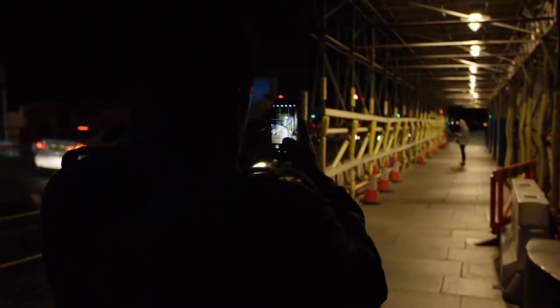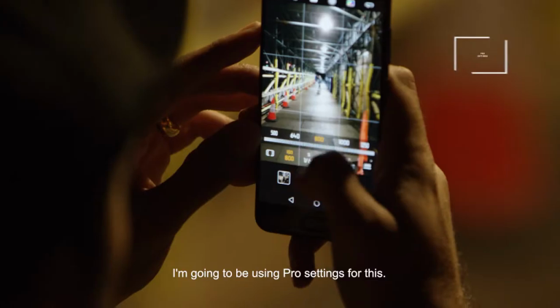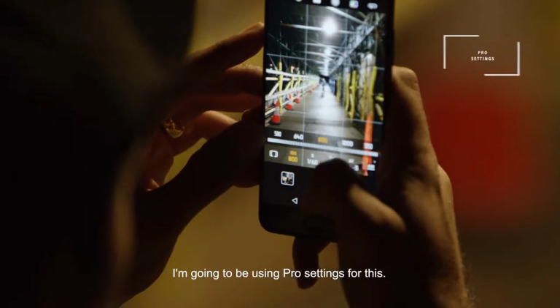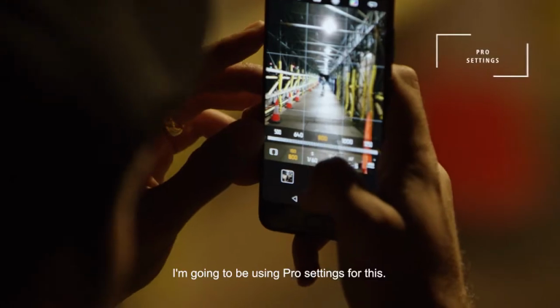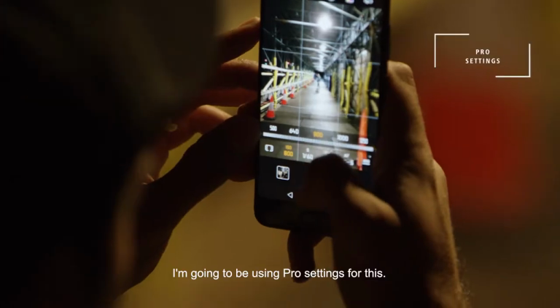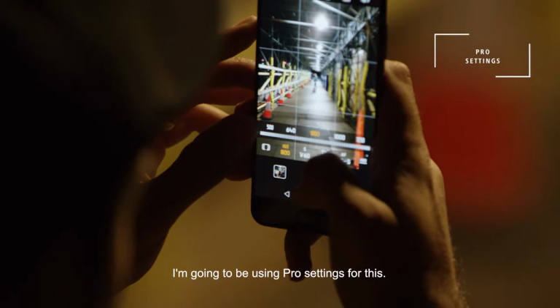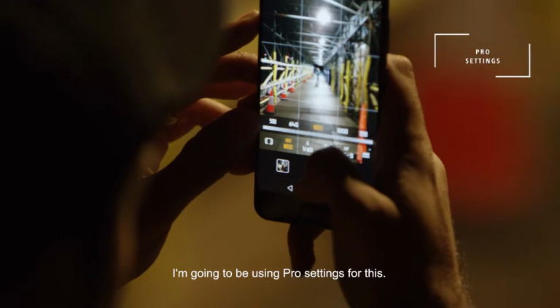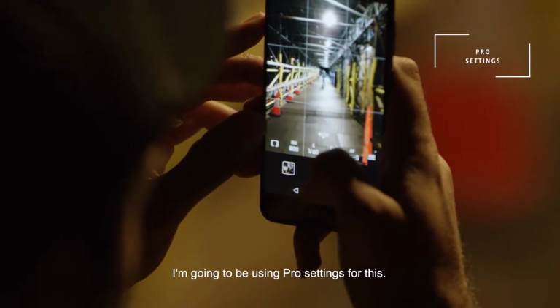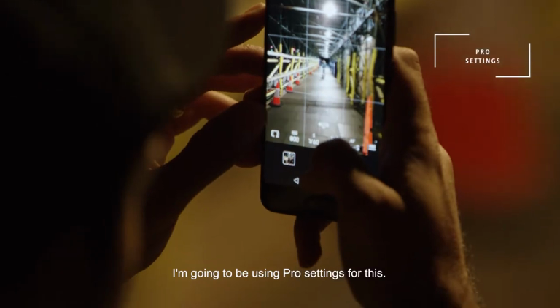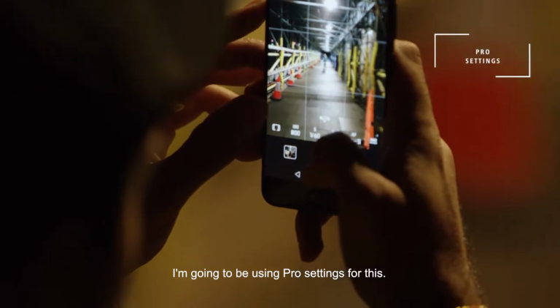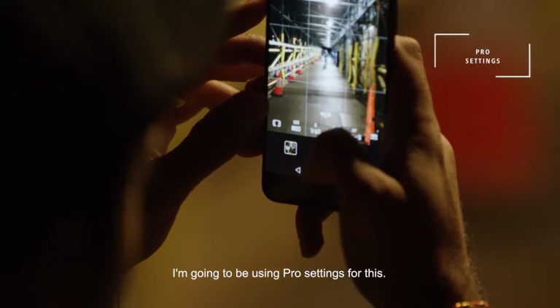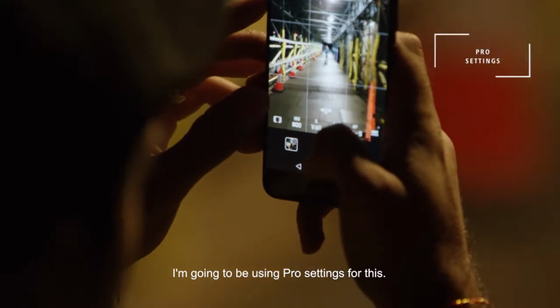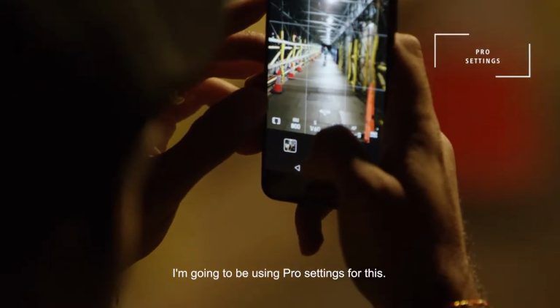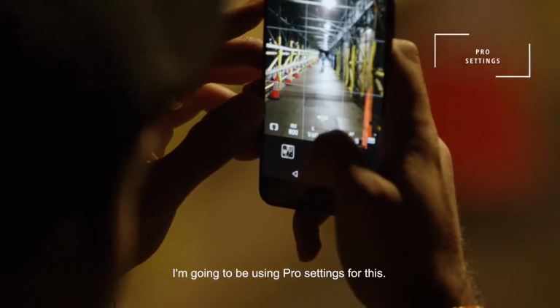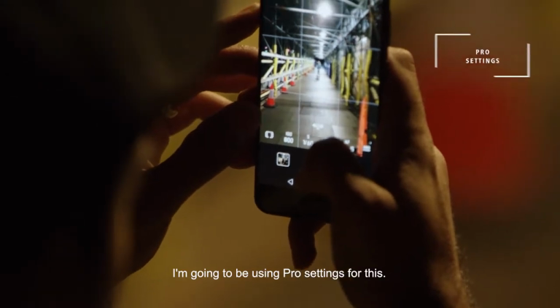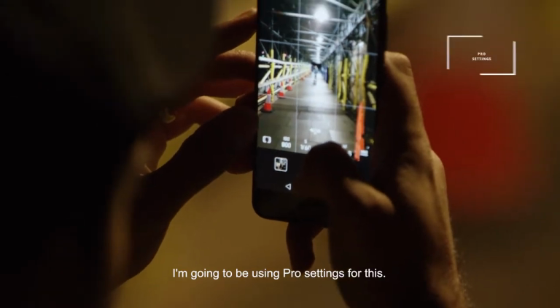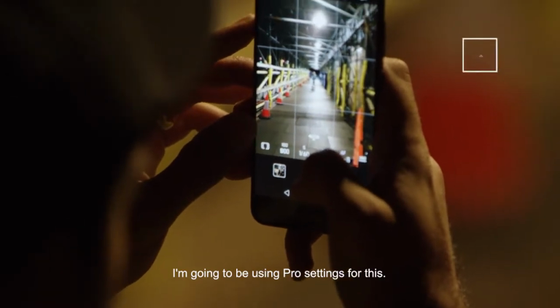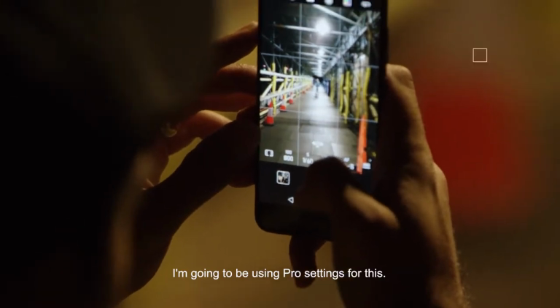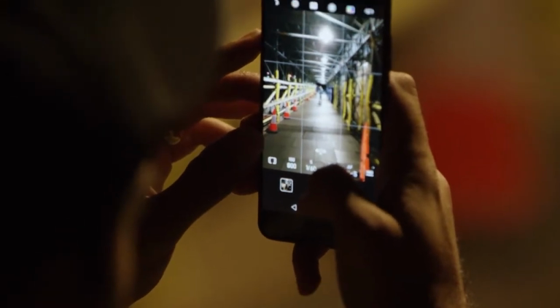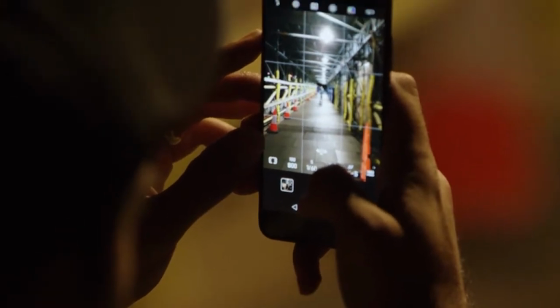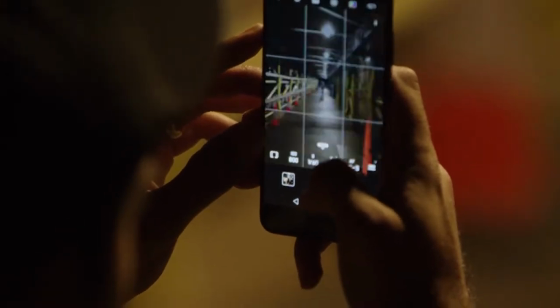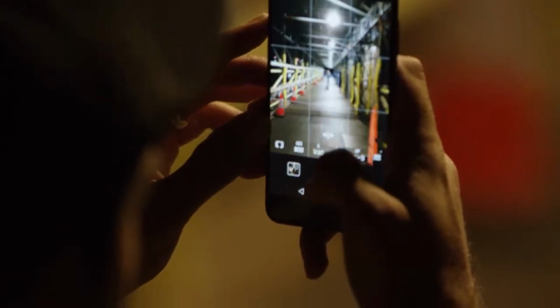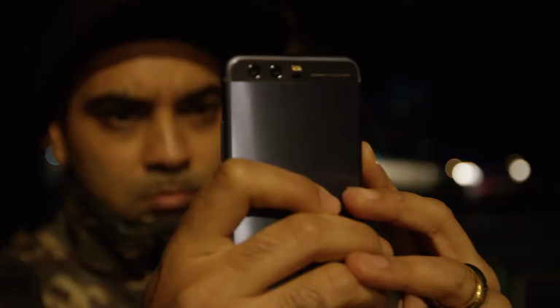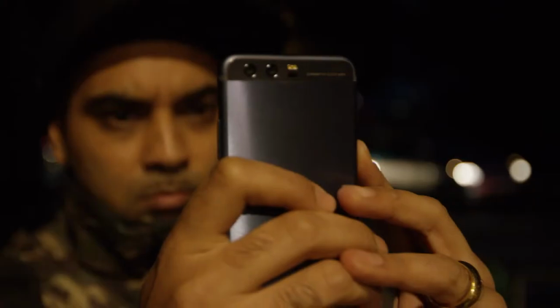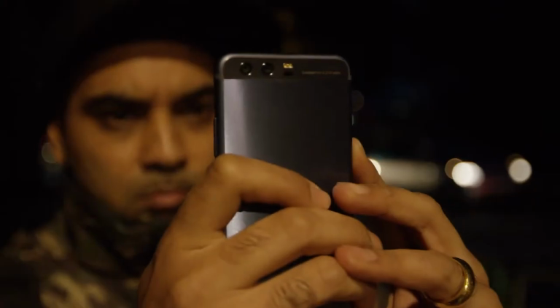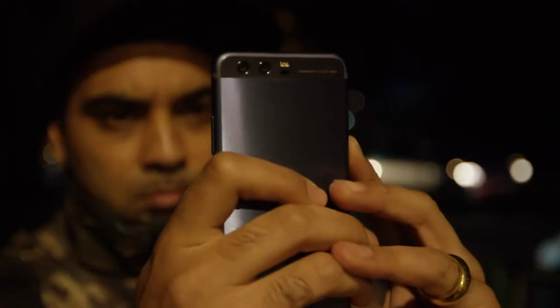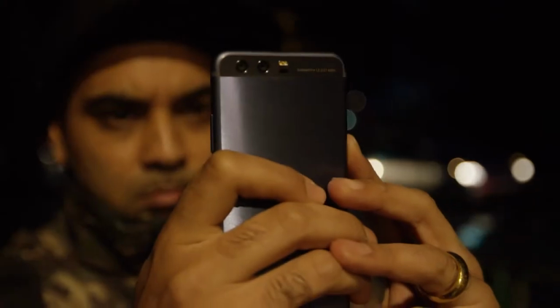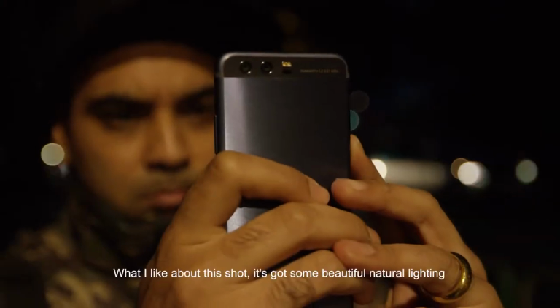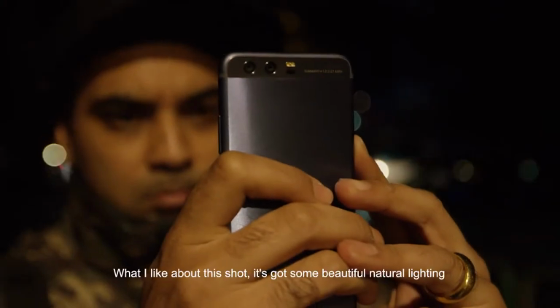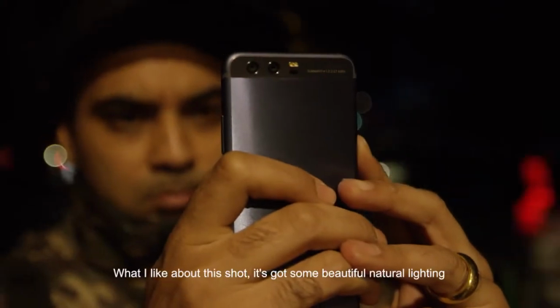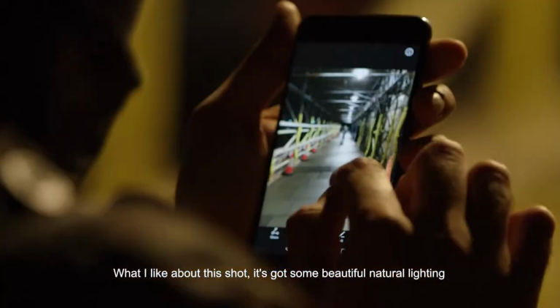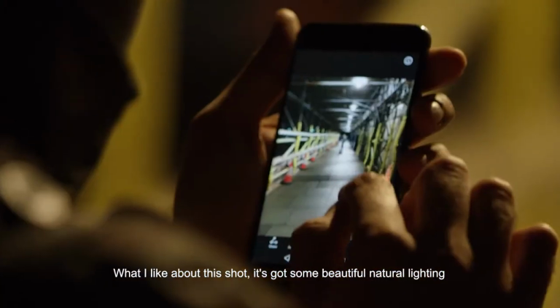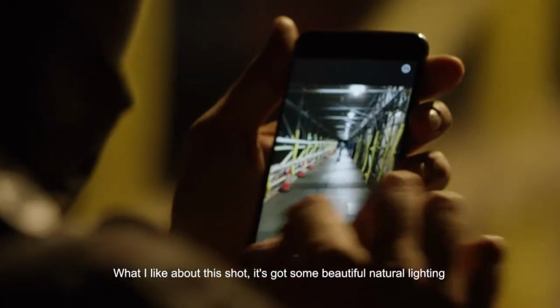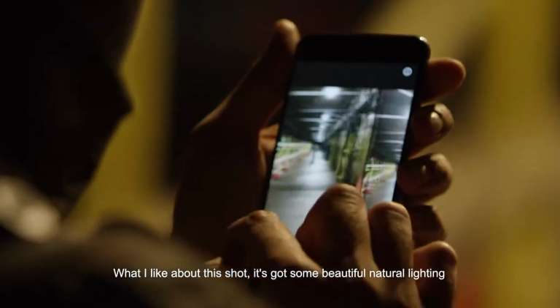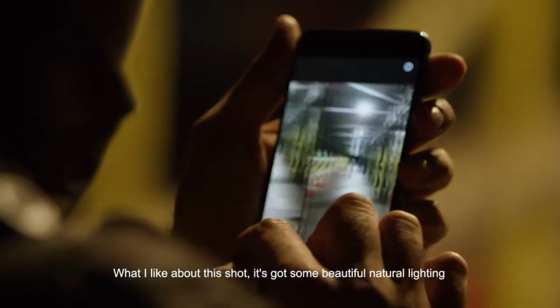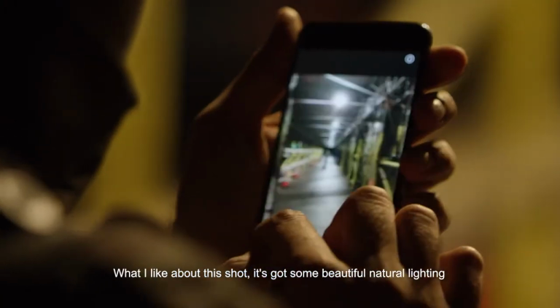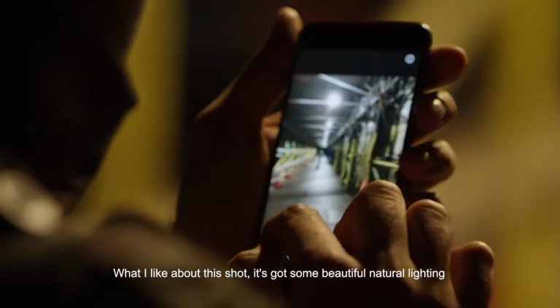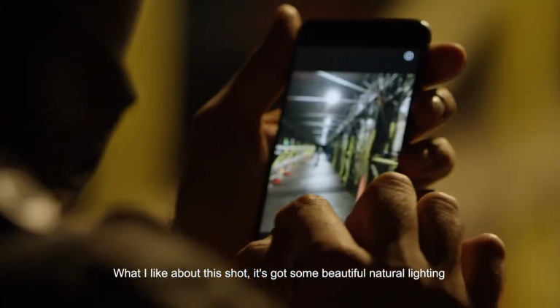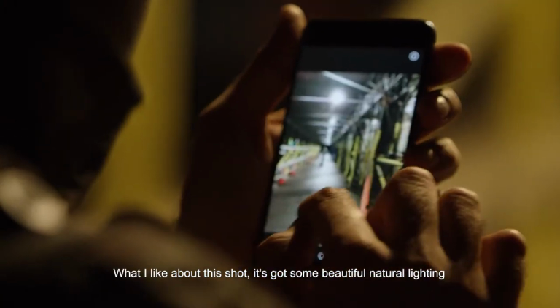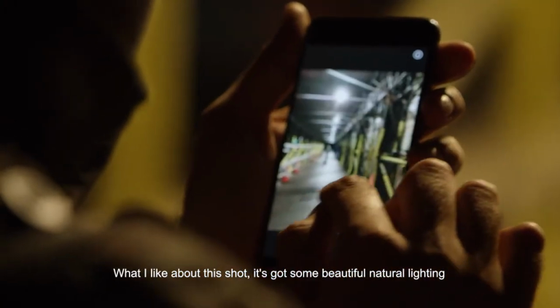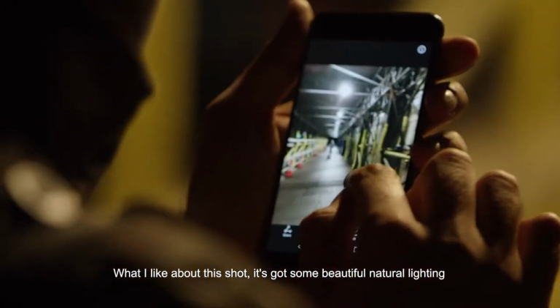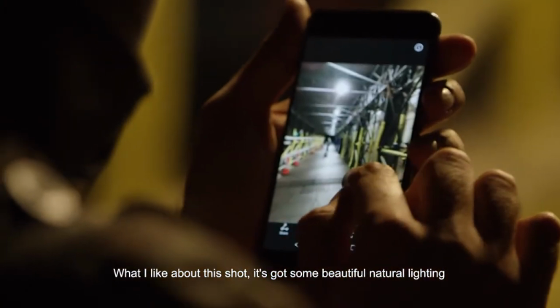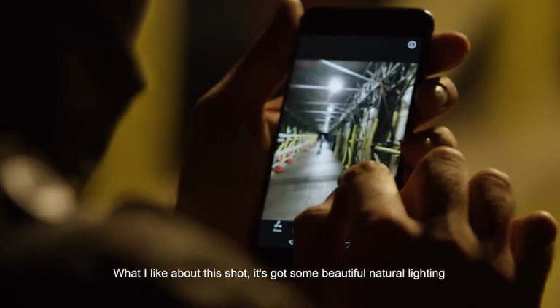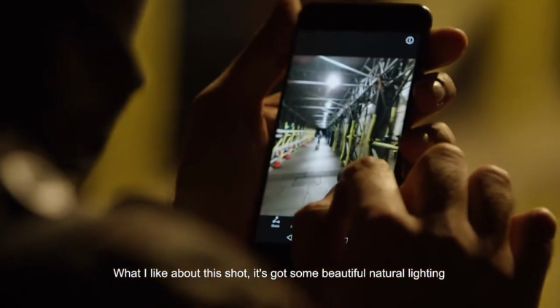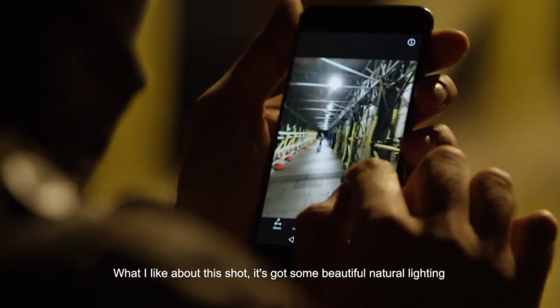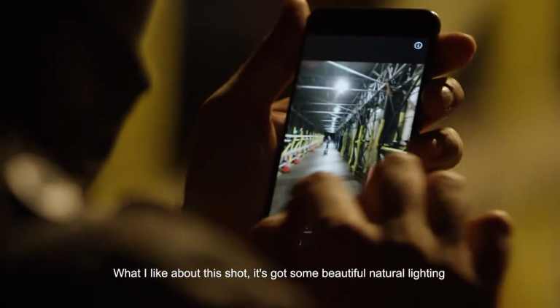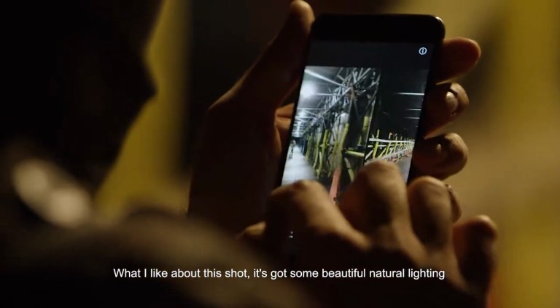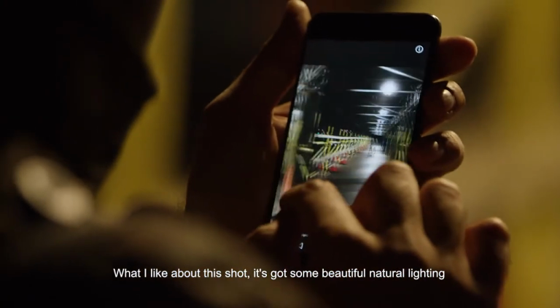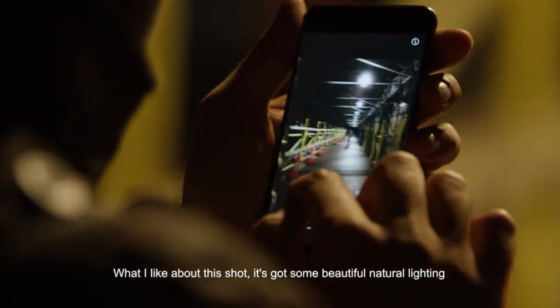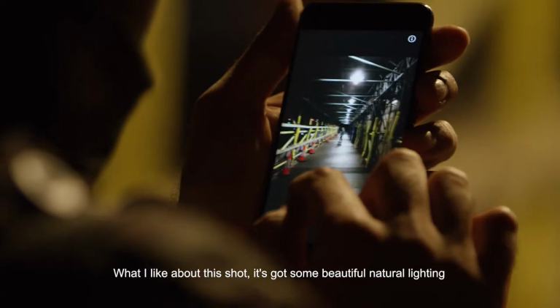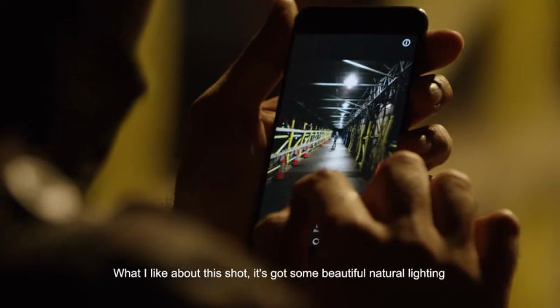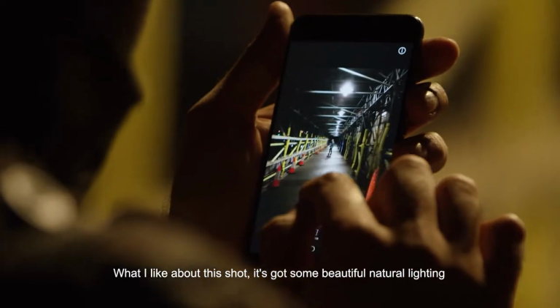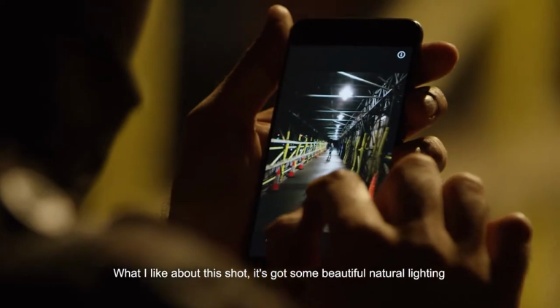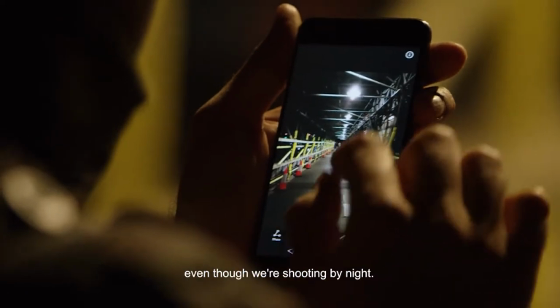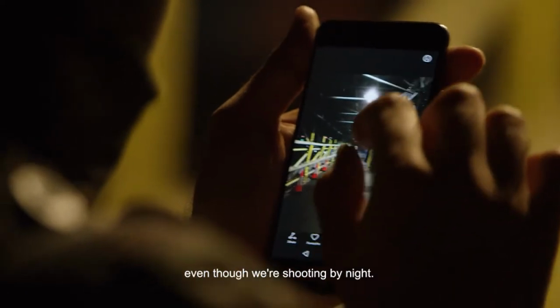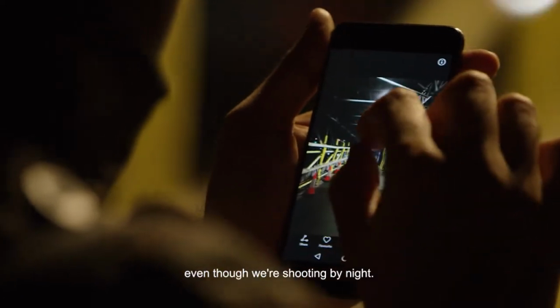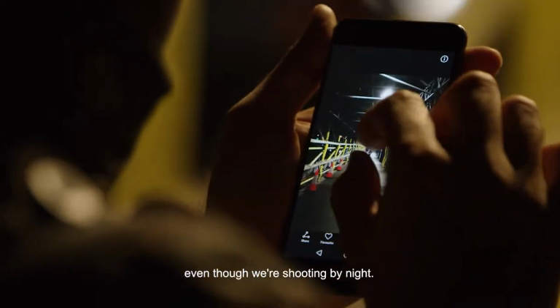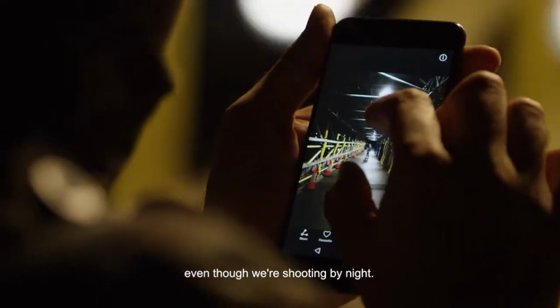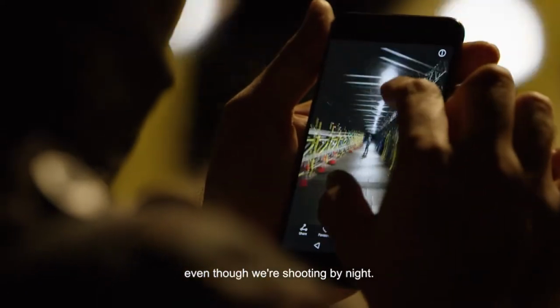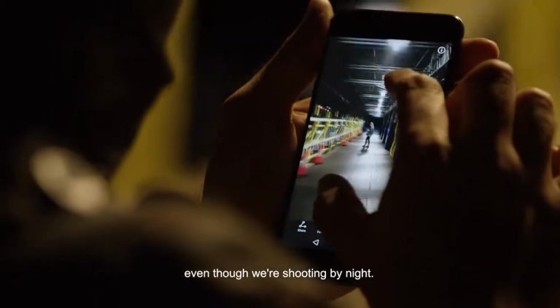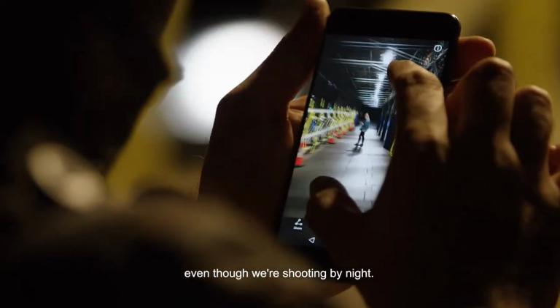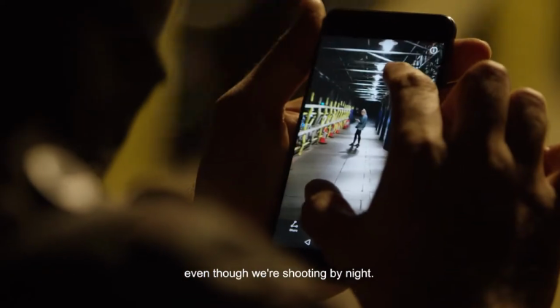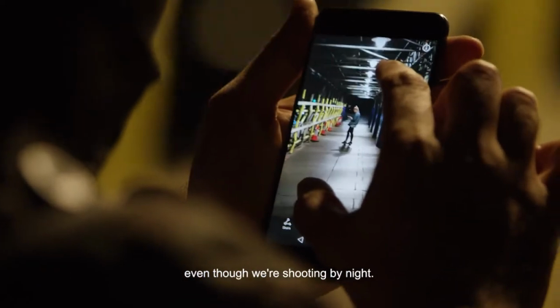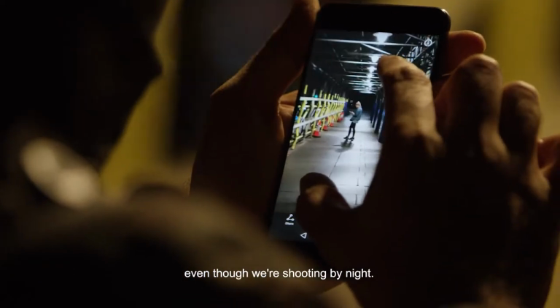I'm going to be using pro settings for this. What I like about this shot is it's got some beautiful natural lighting, even though we're shooting by night.